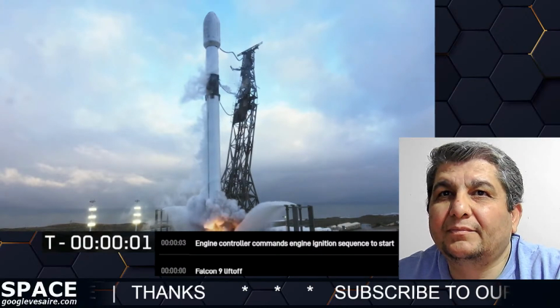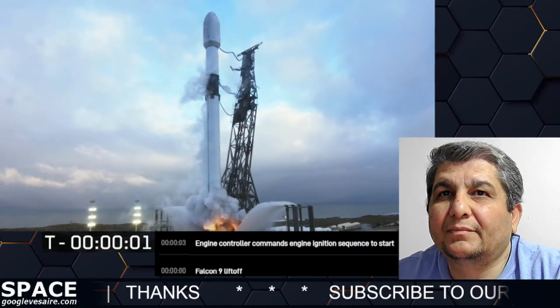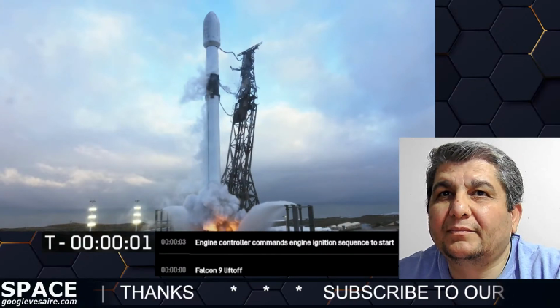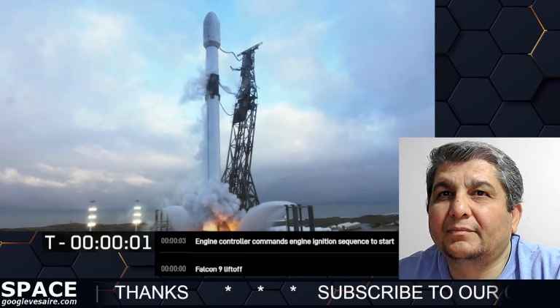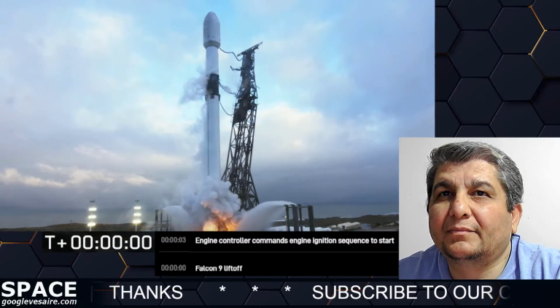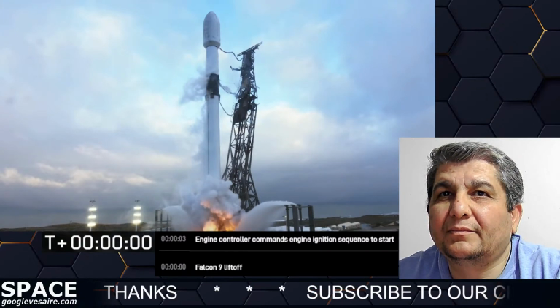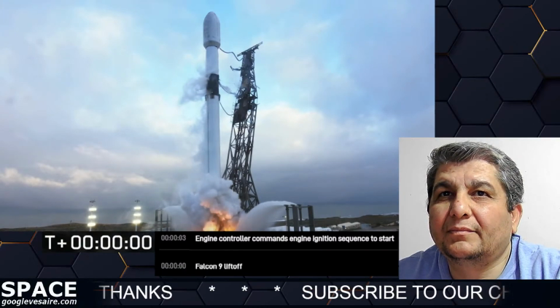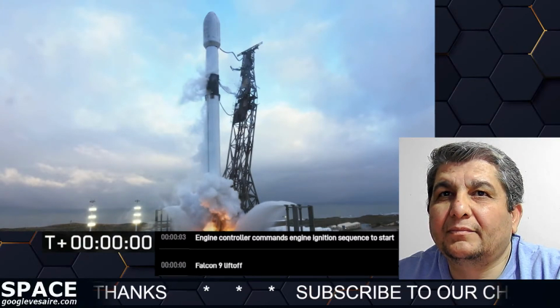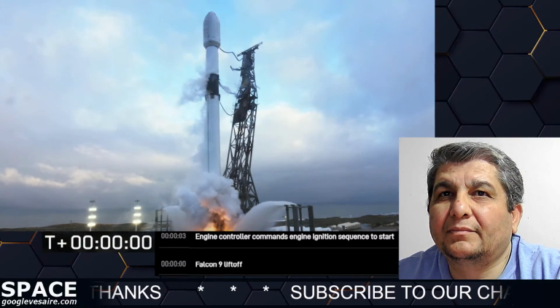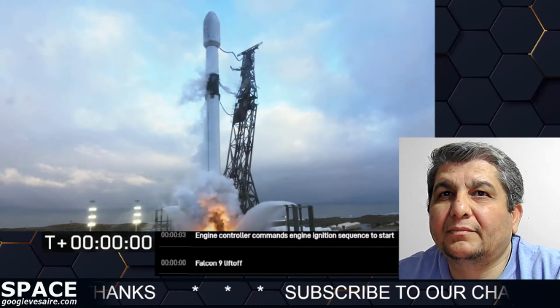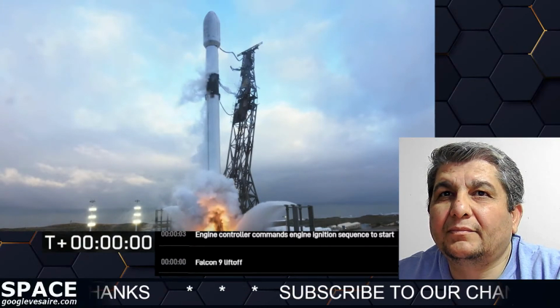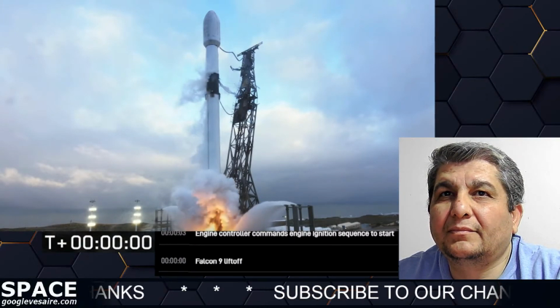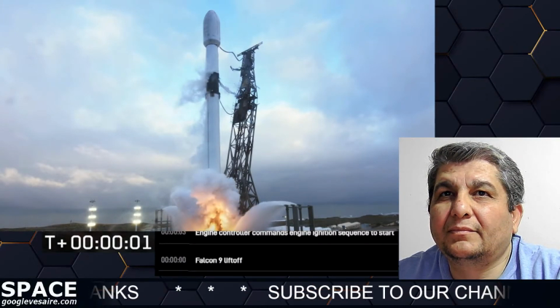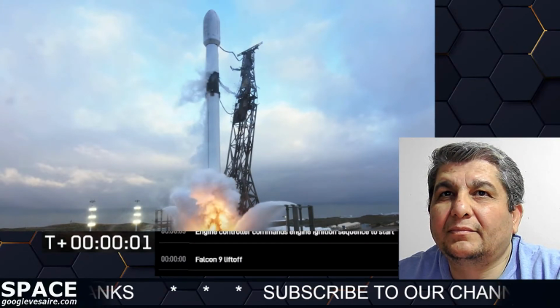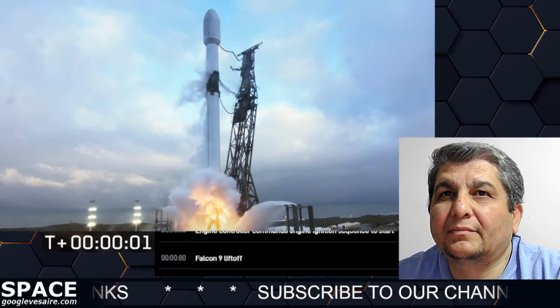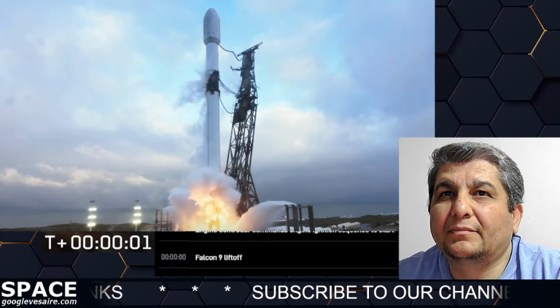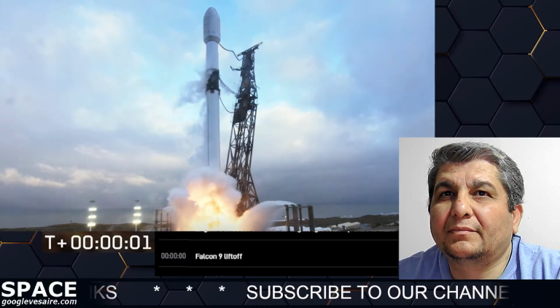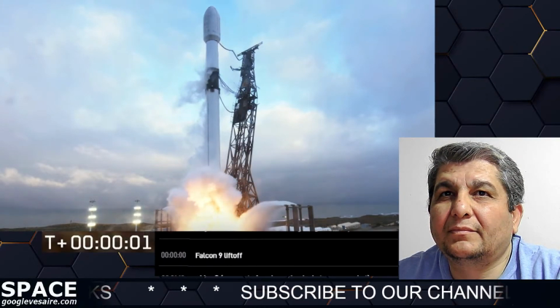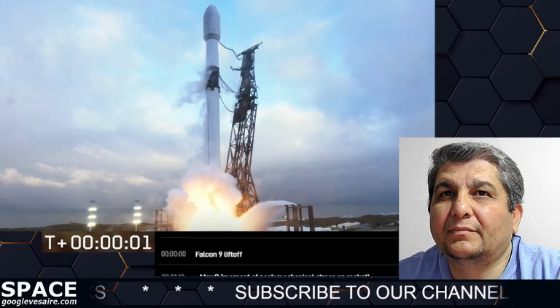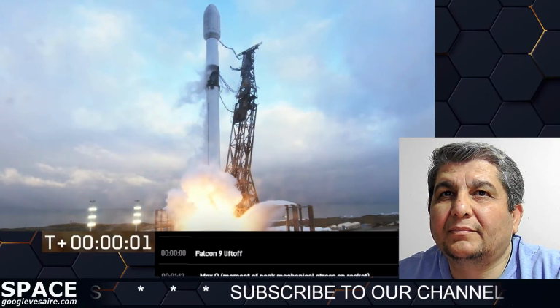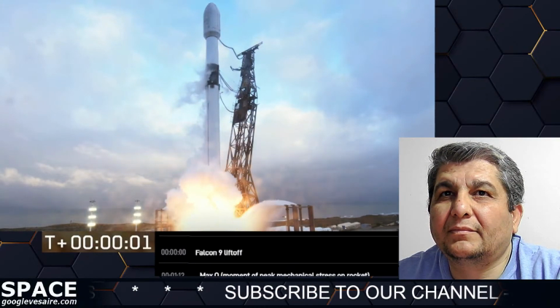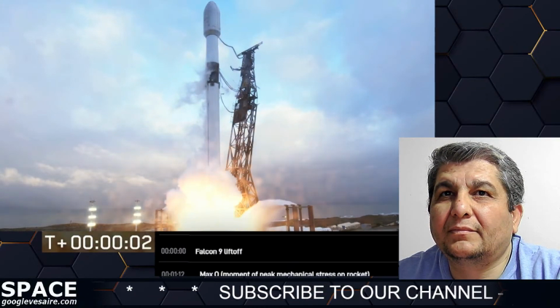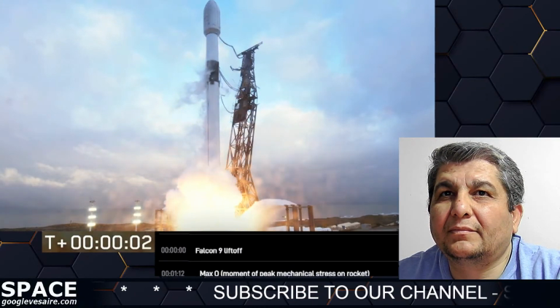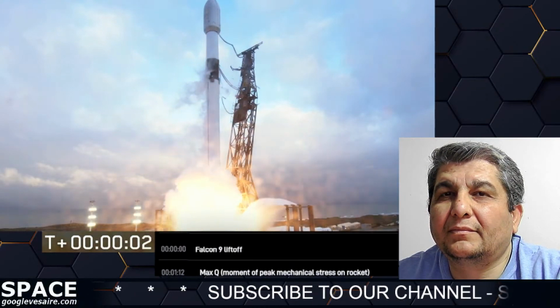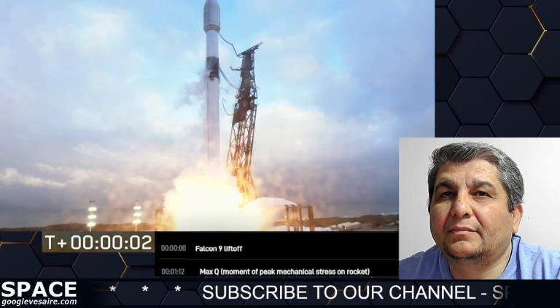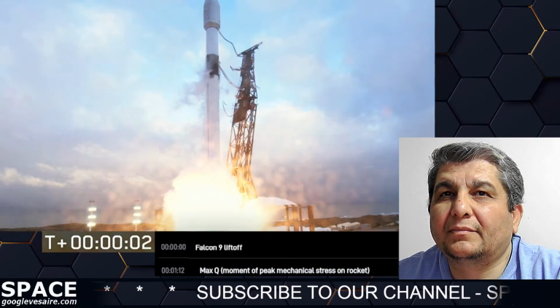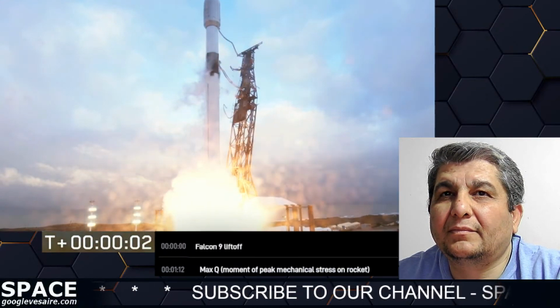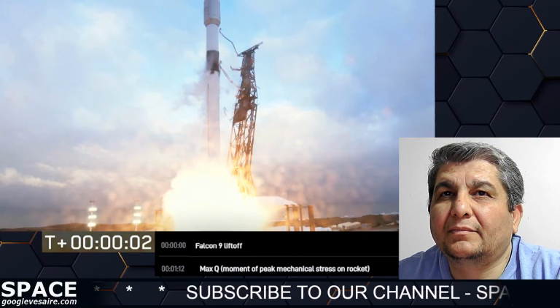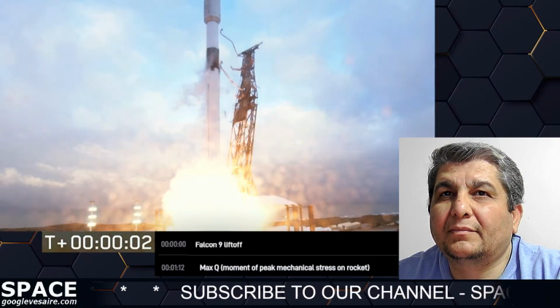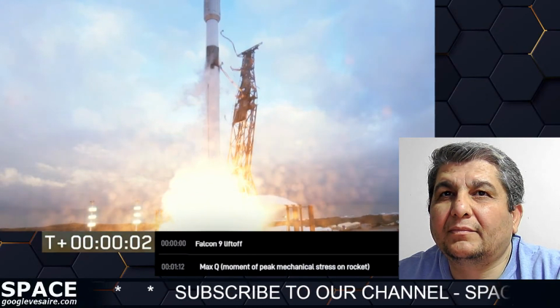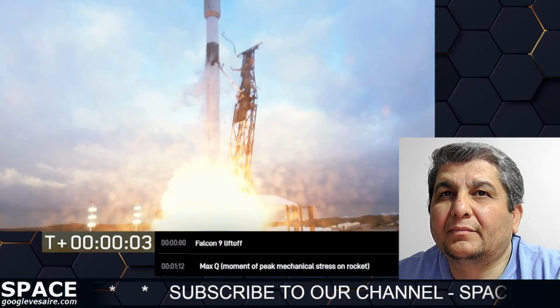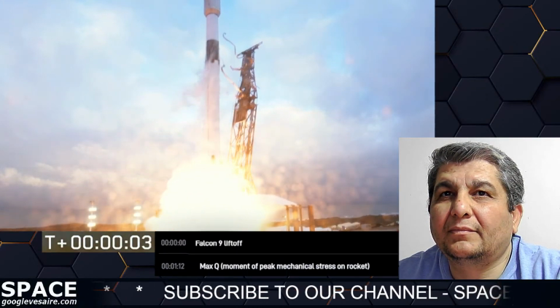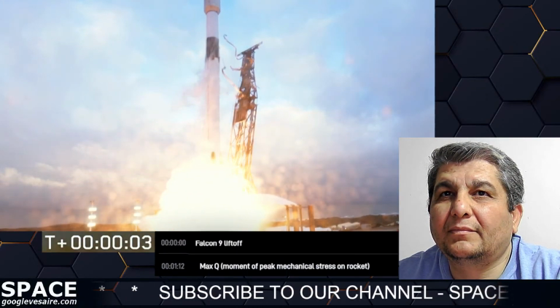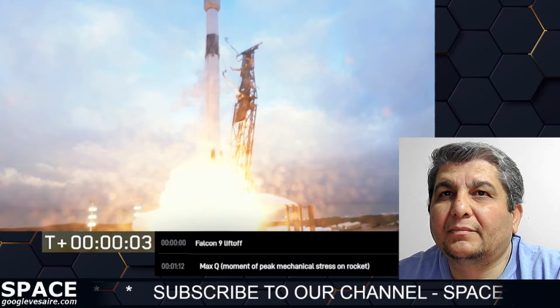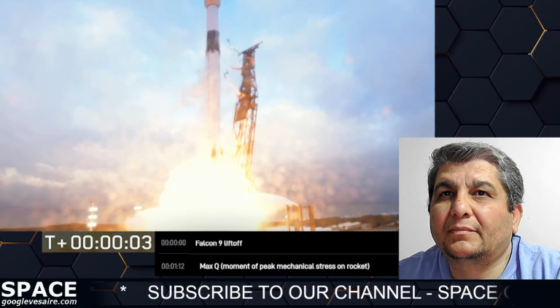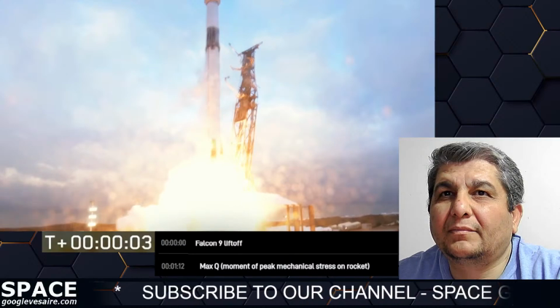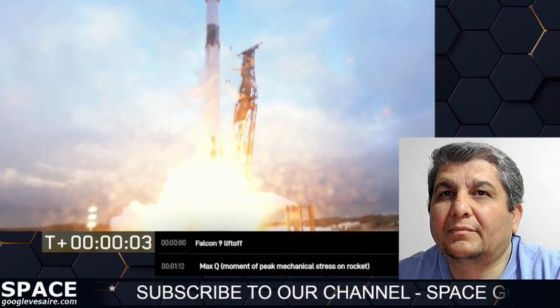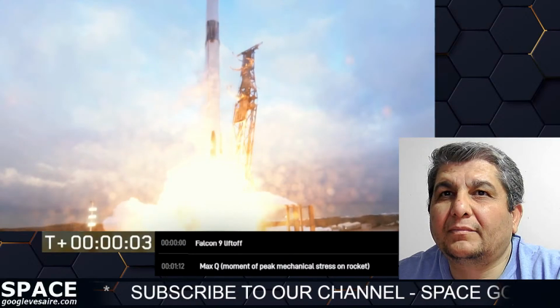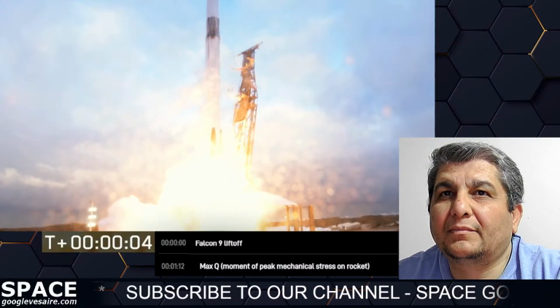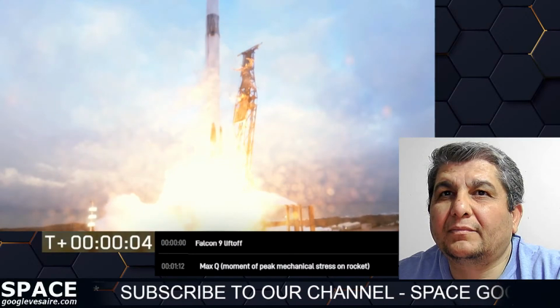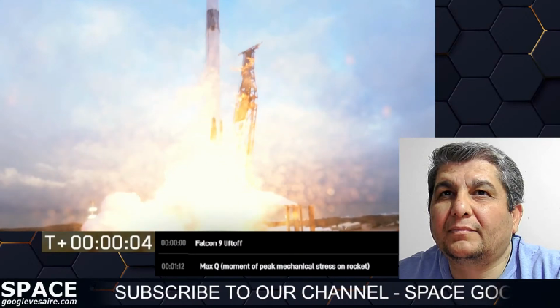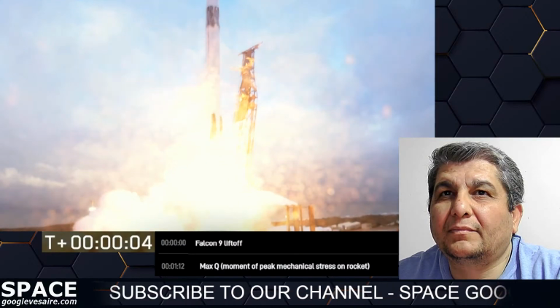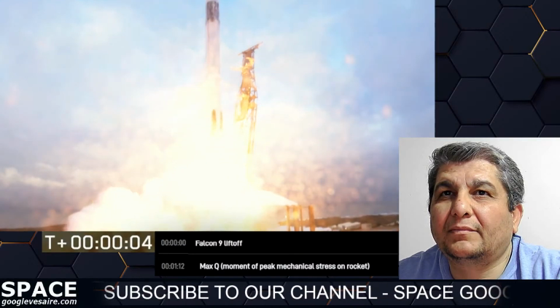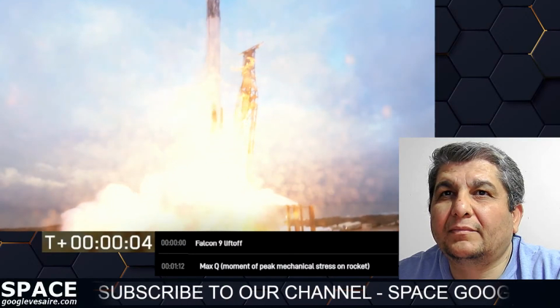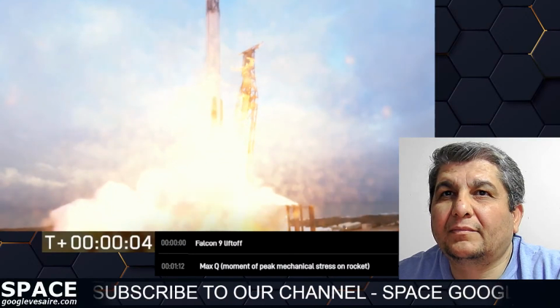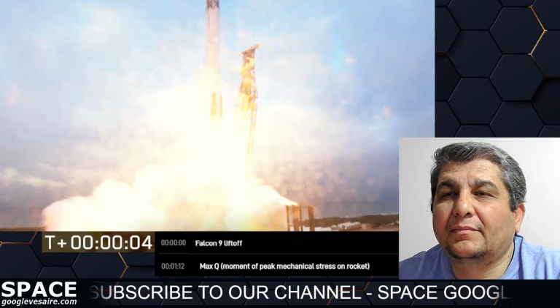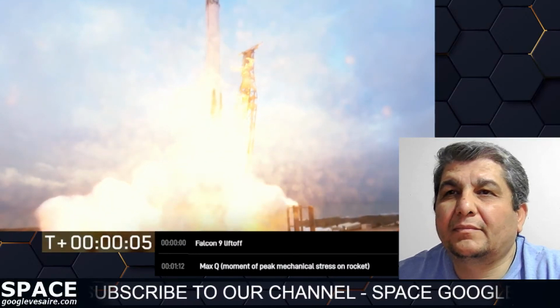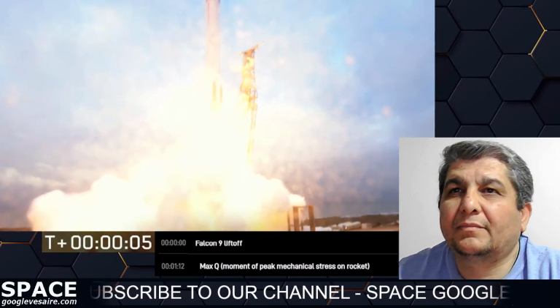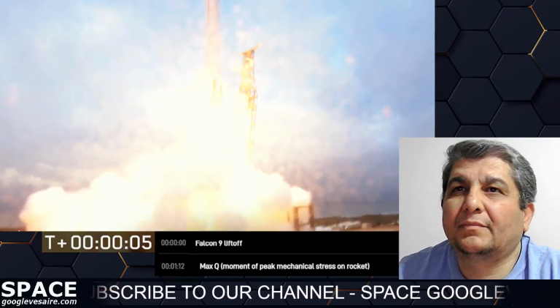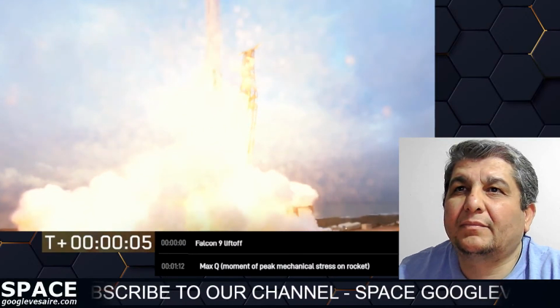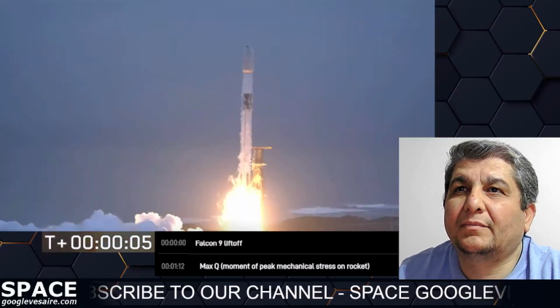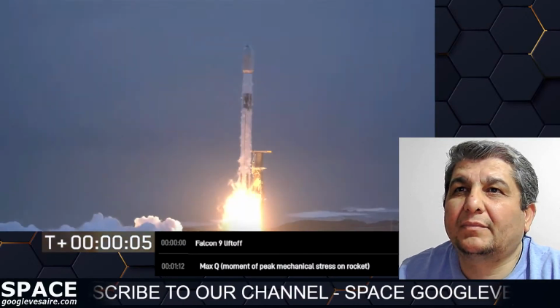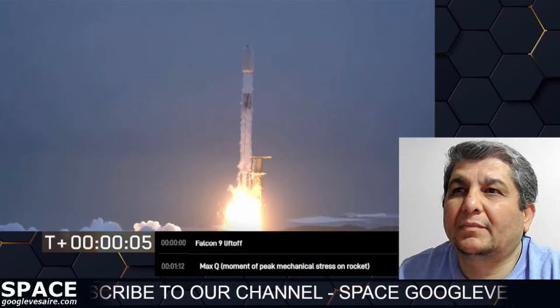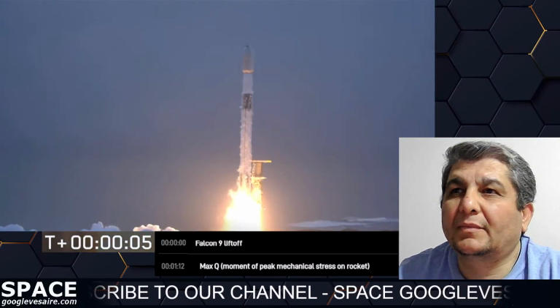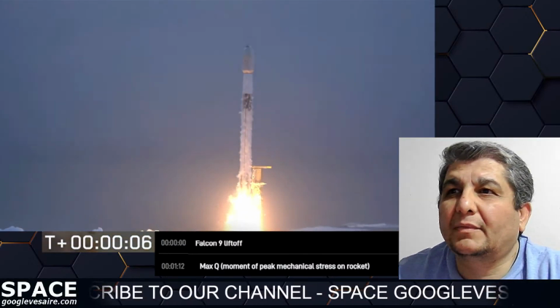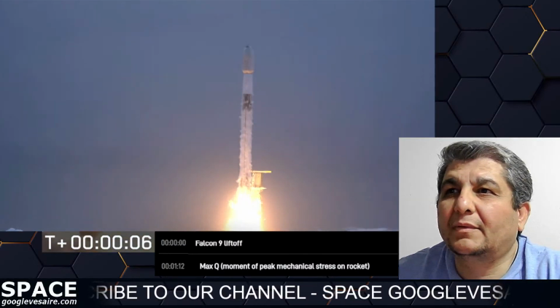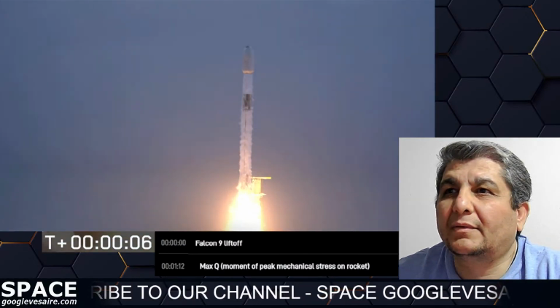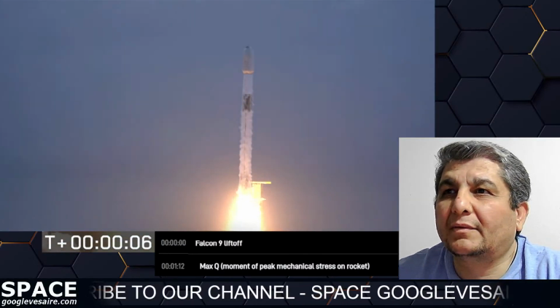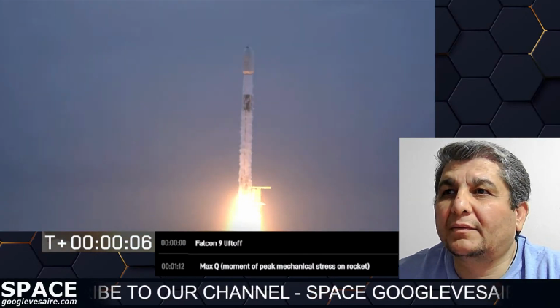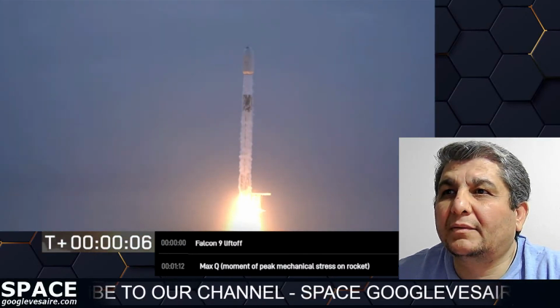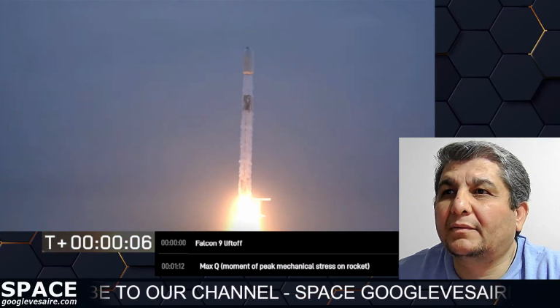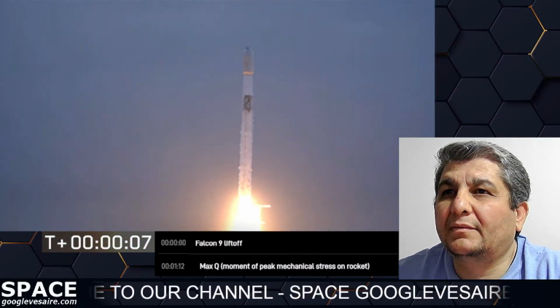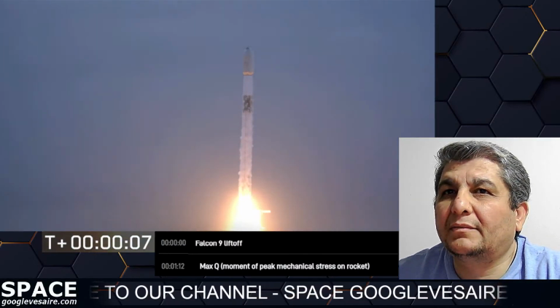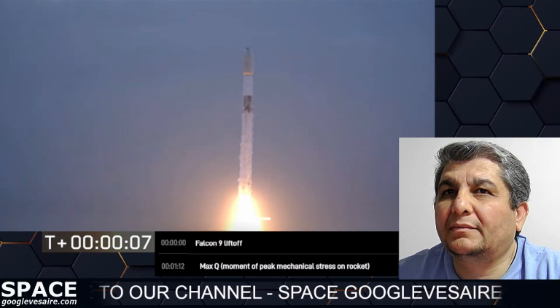Engines full power, and liftoff of Starlink 2.4. Go Falcon, go Starlink.